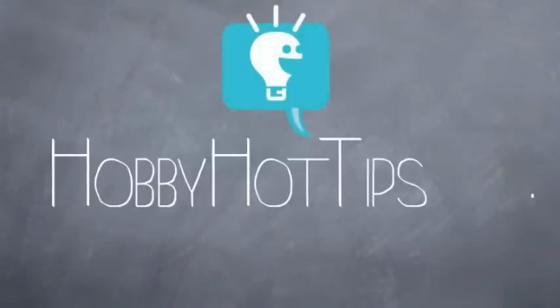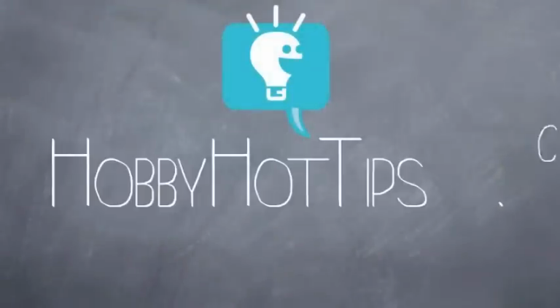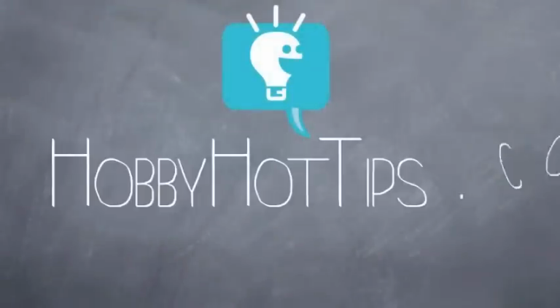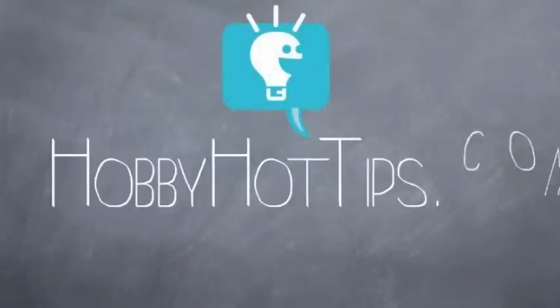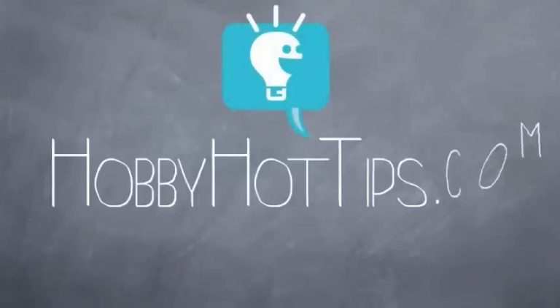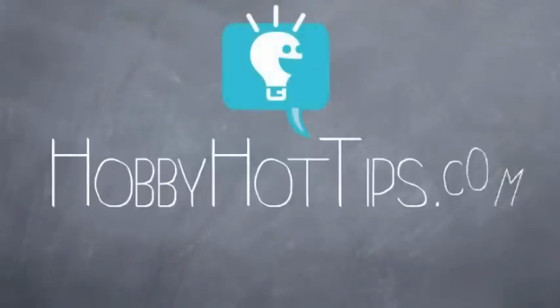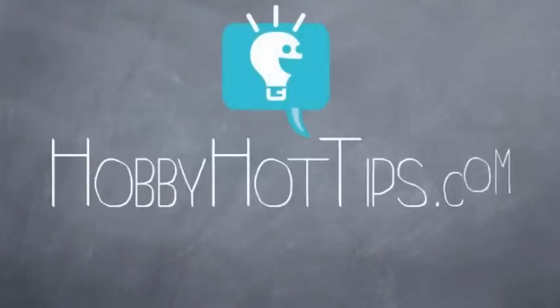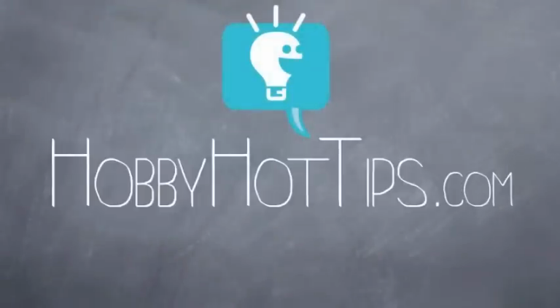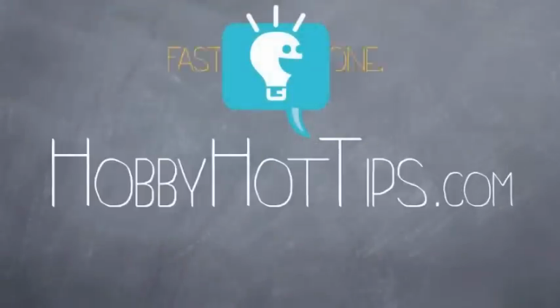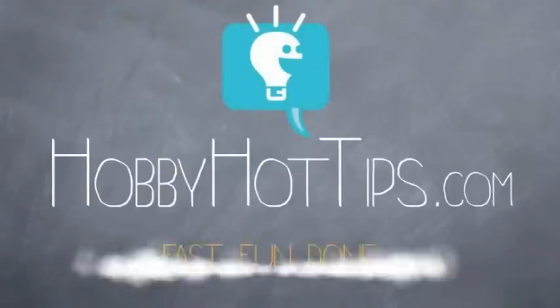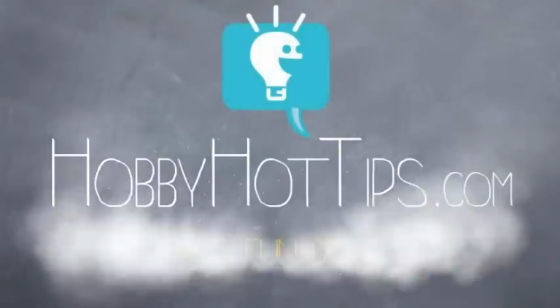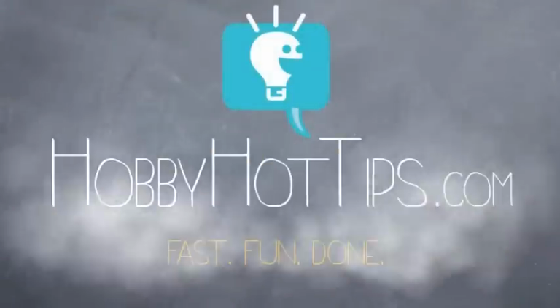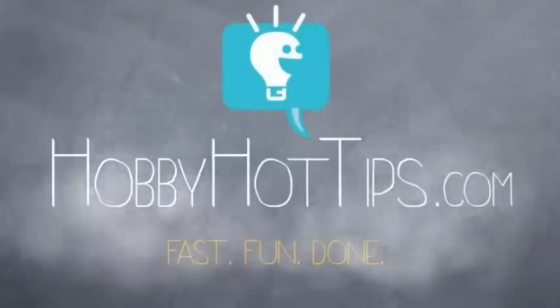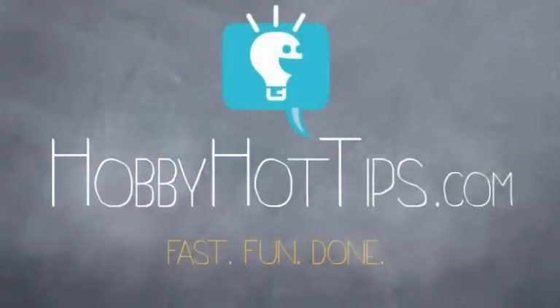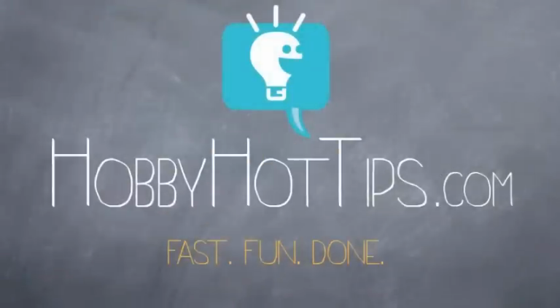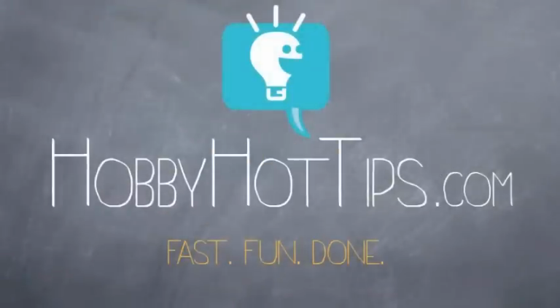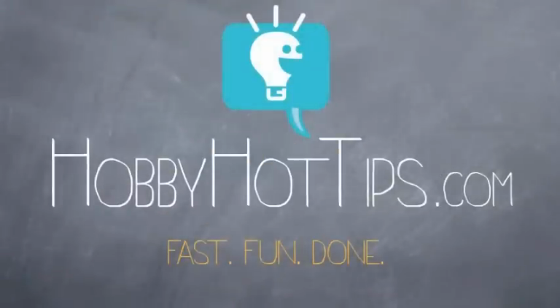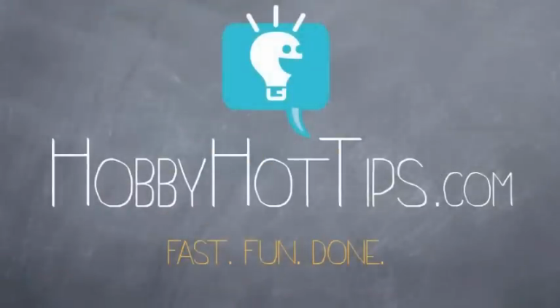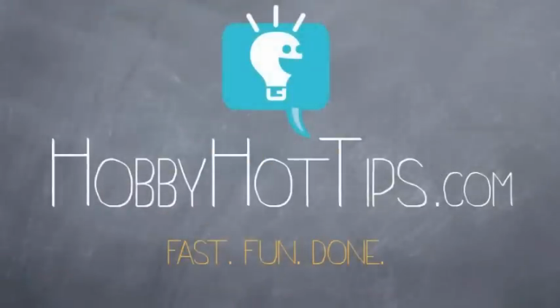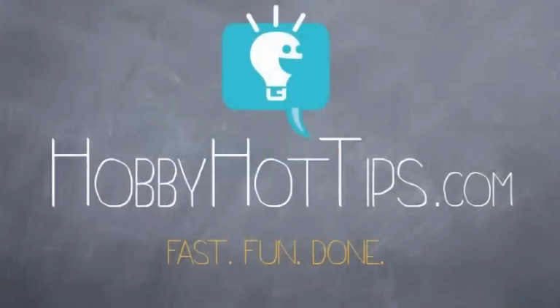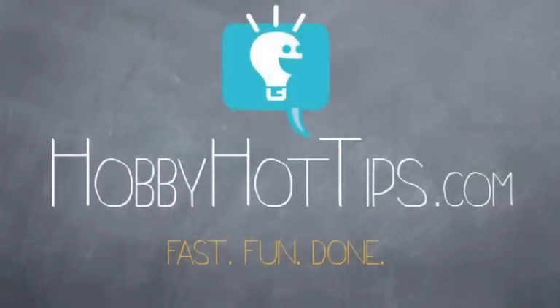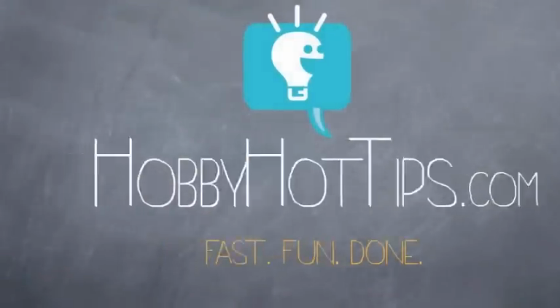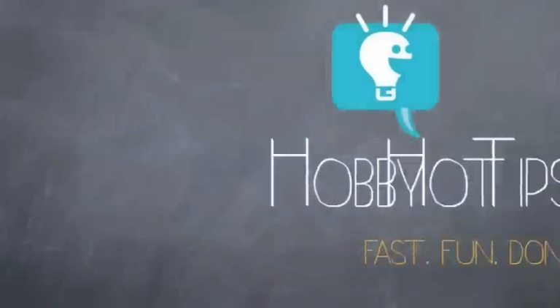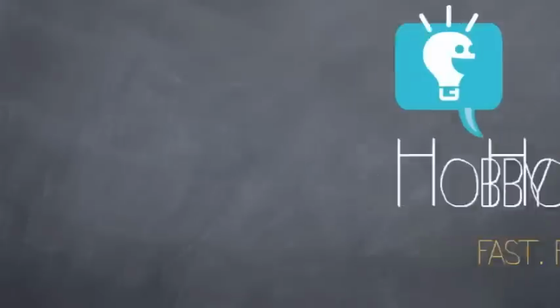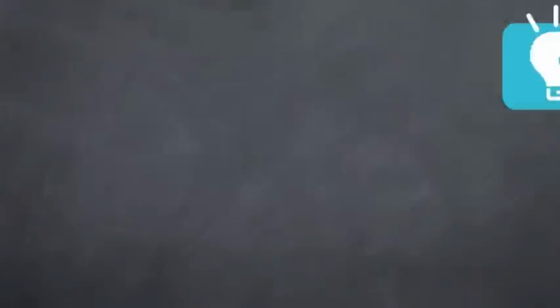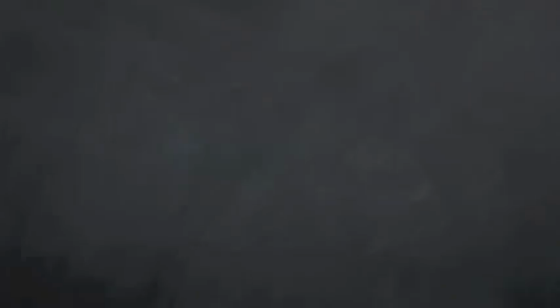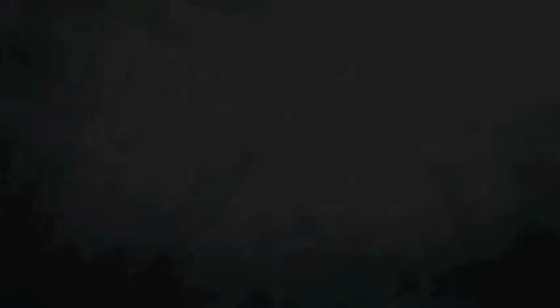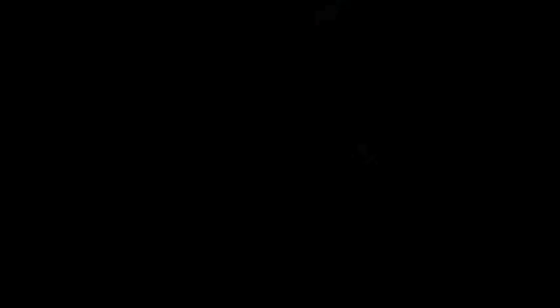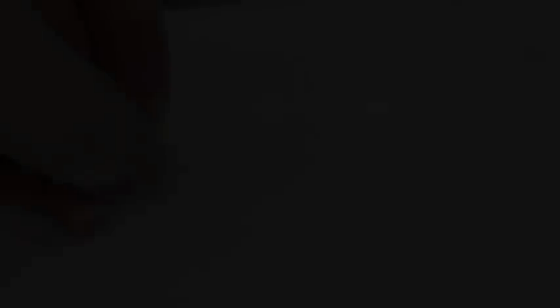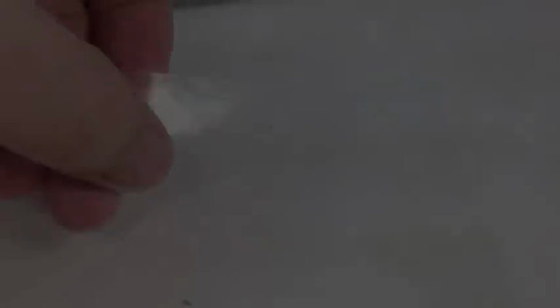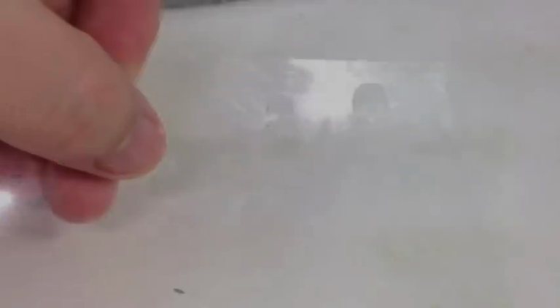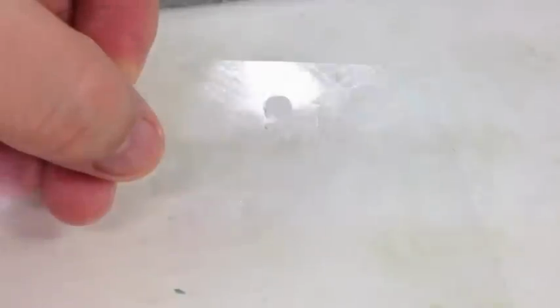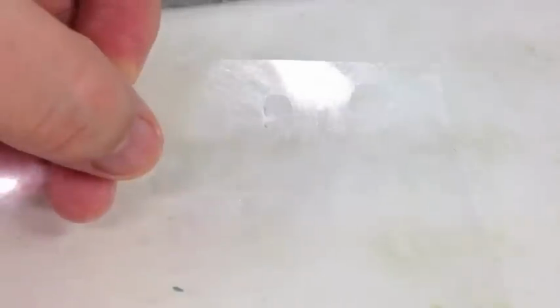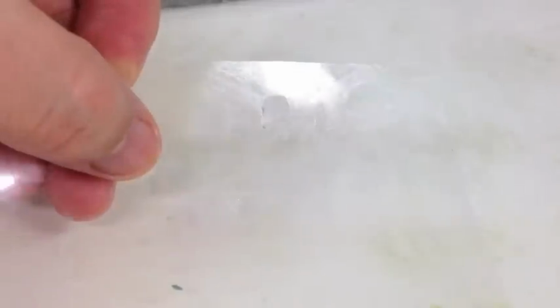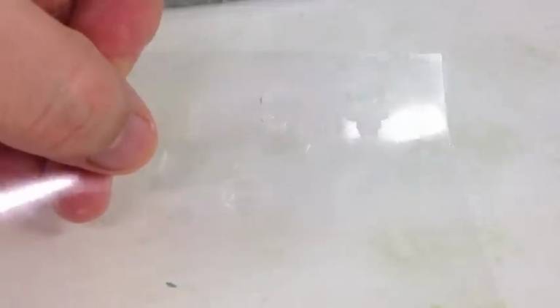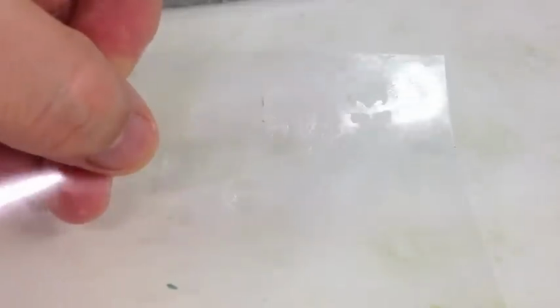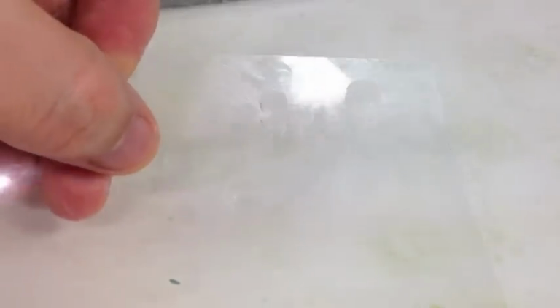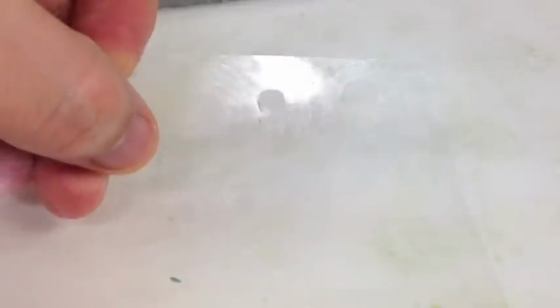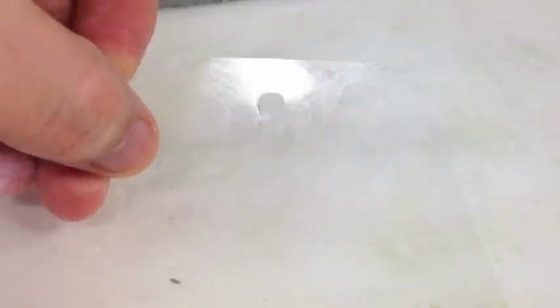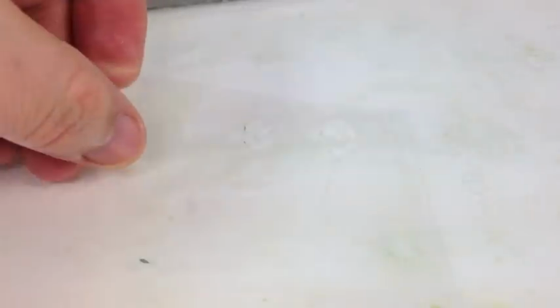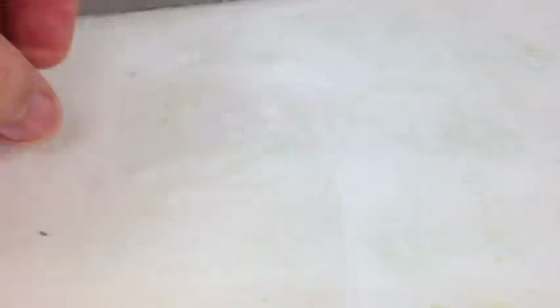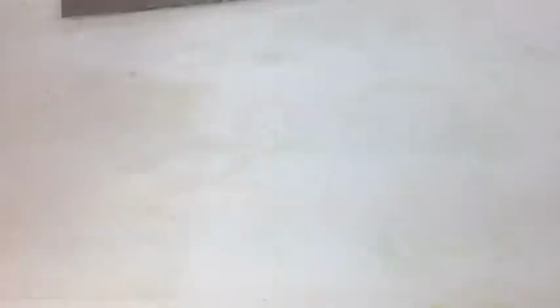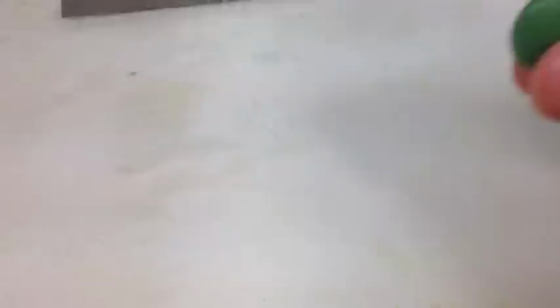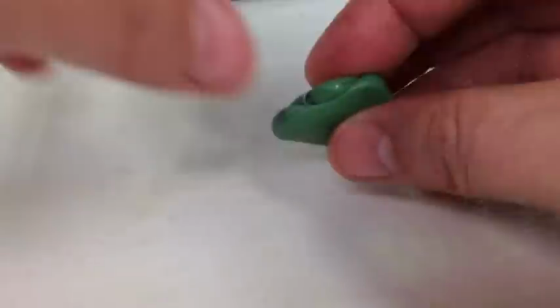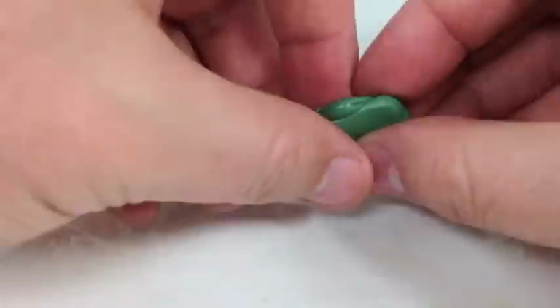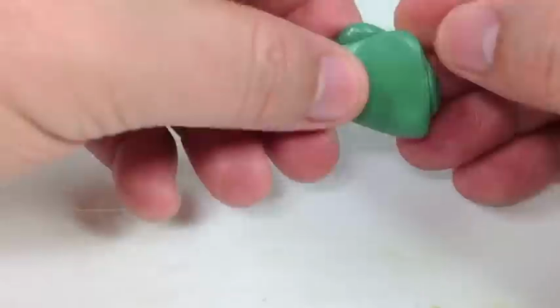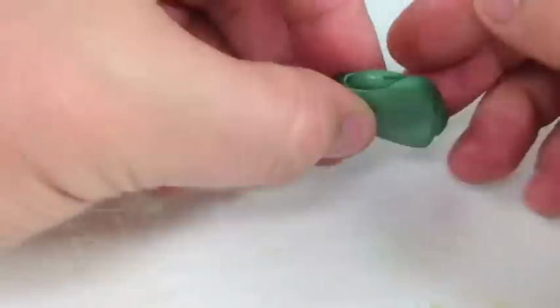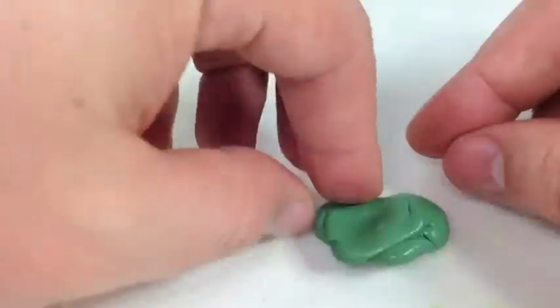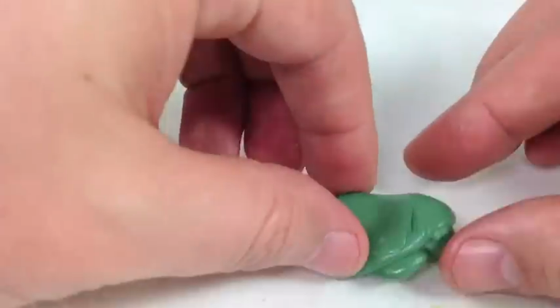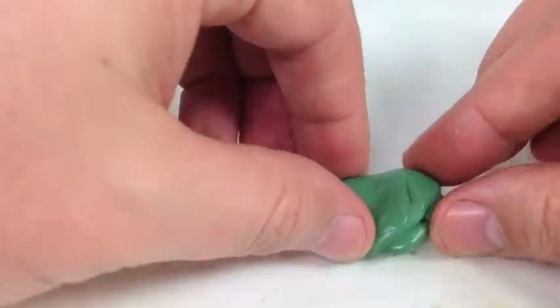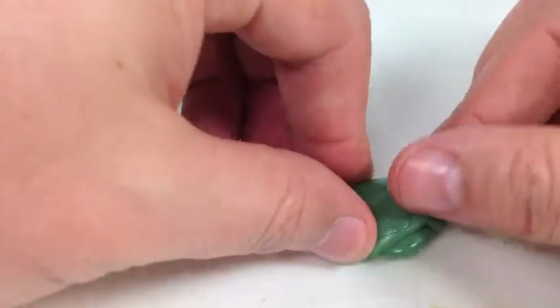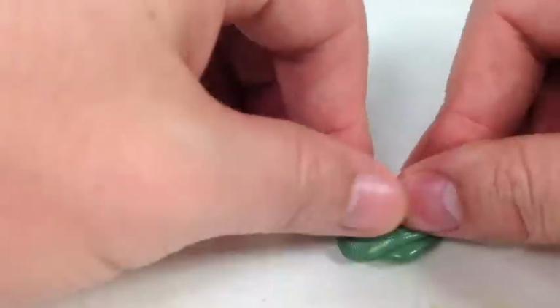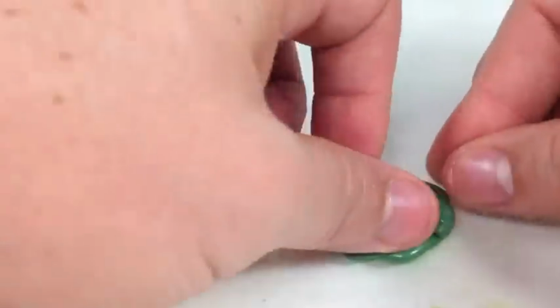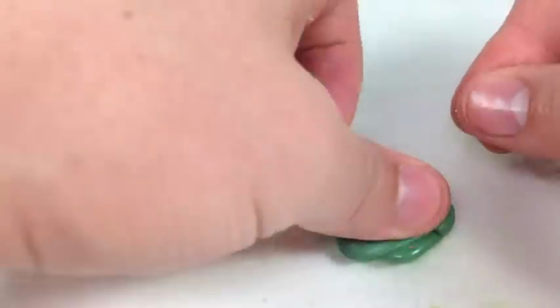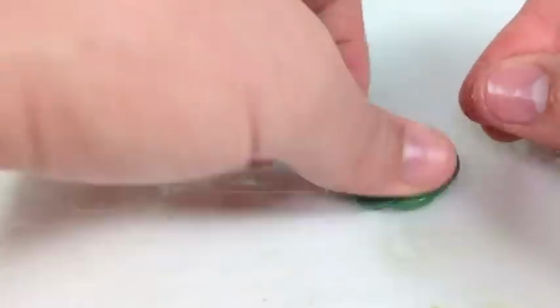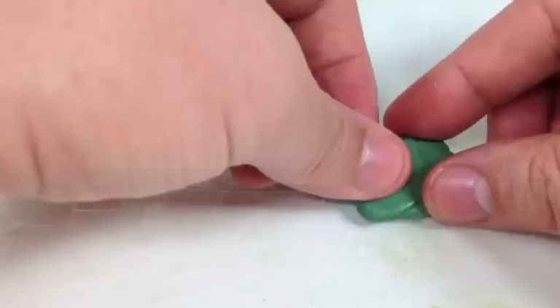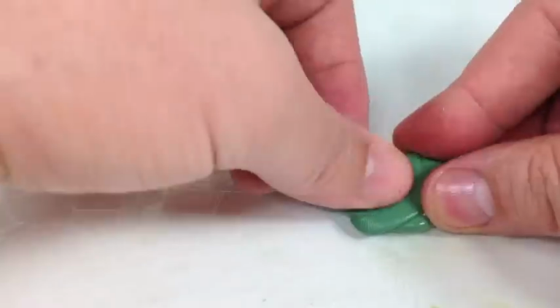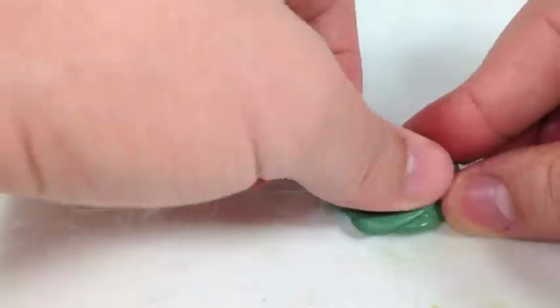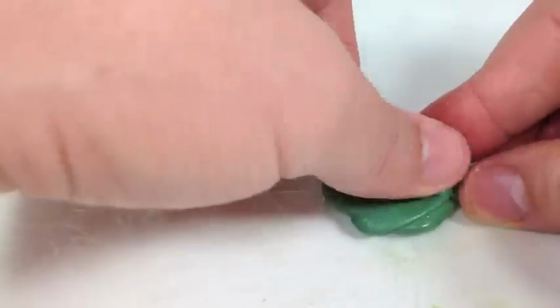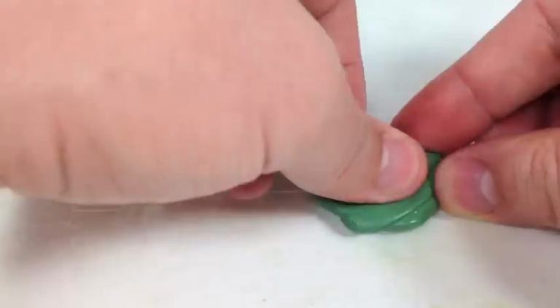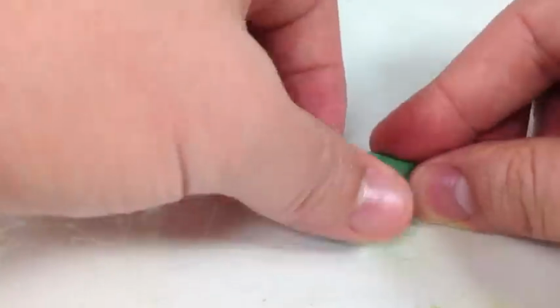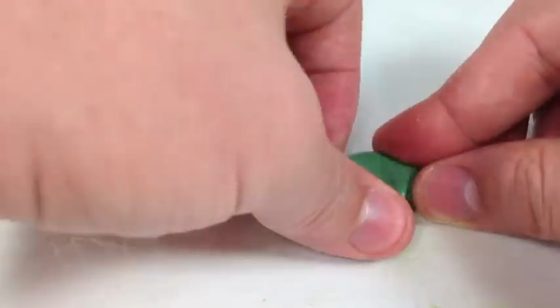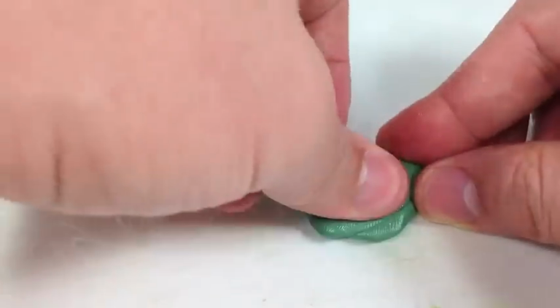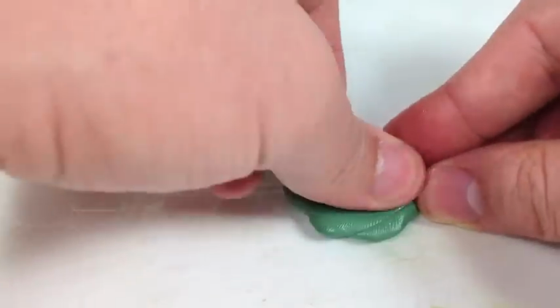Welcome to HobbyHotTips.com. Today we're going to be doing a skull sculpture for miniatures using green stuff and our green stuff push template.